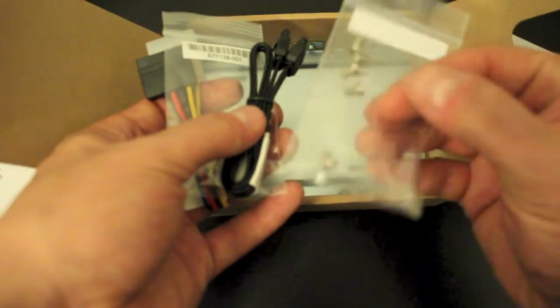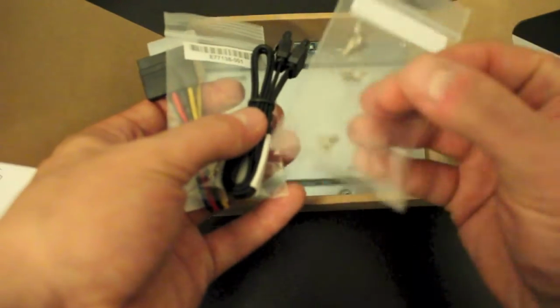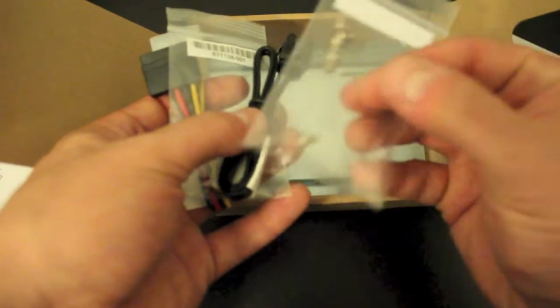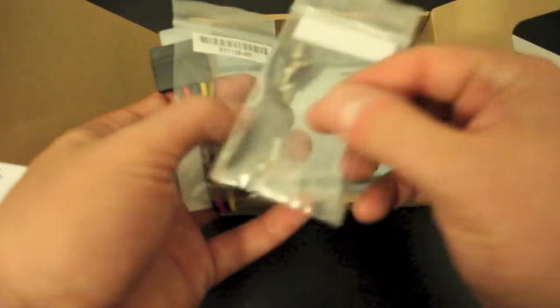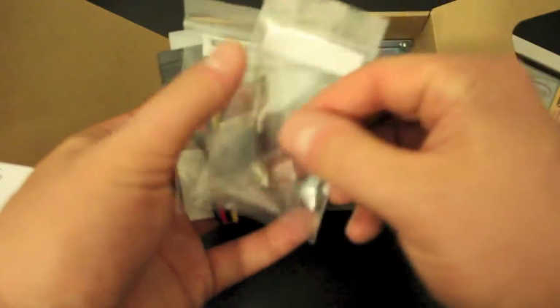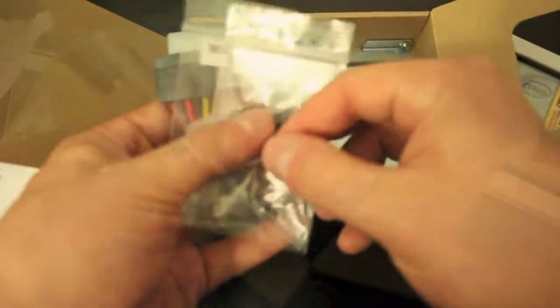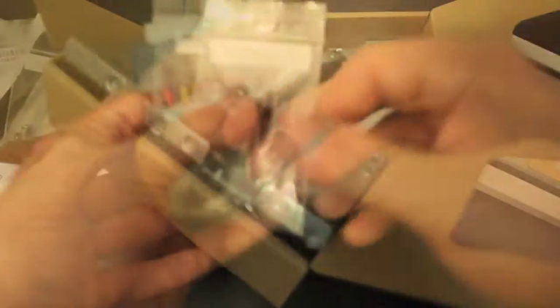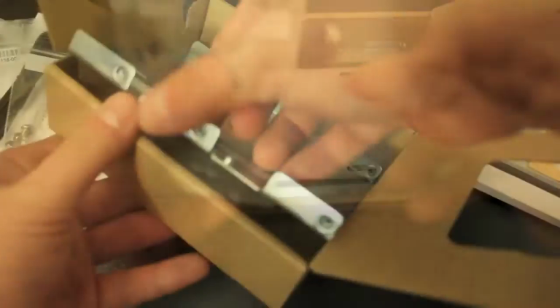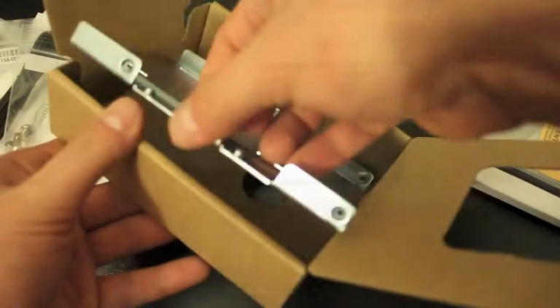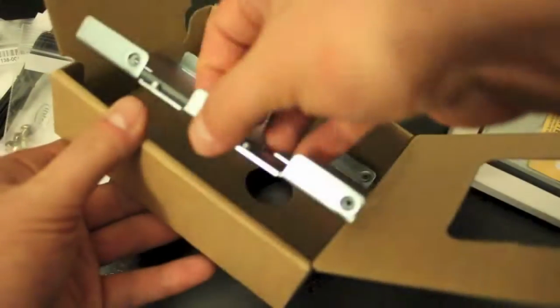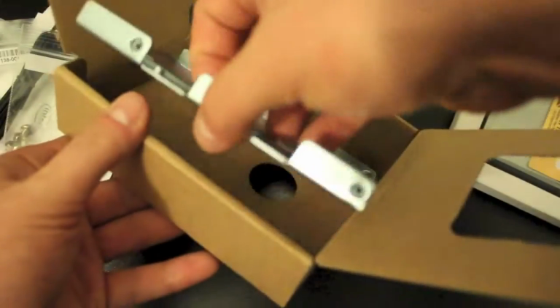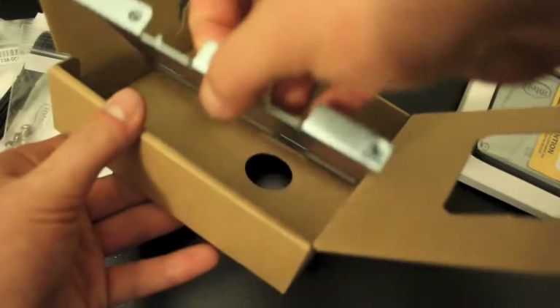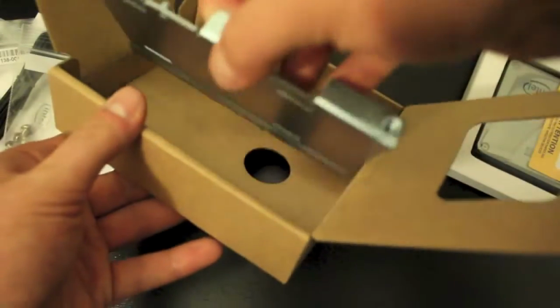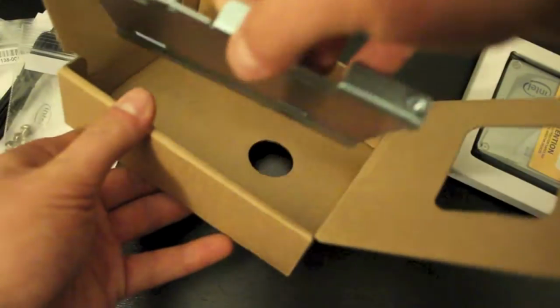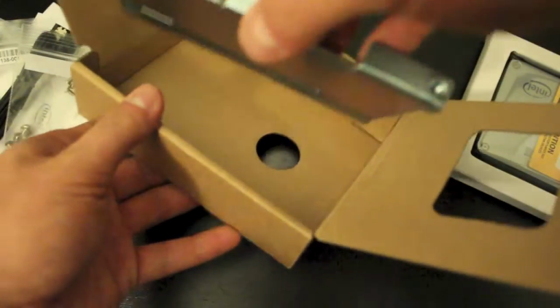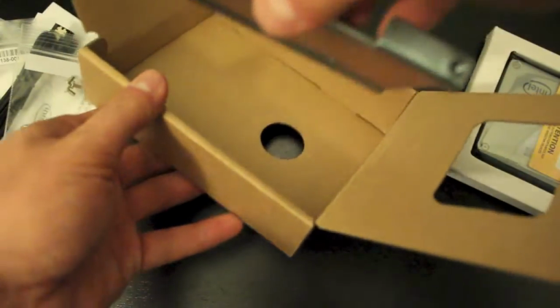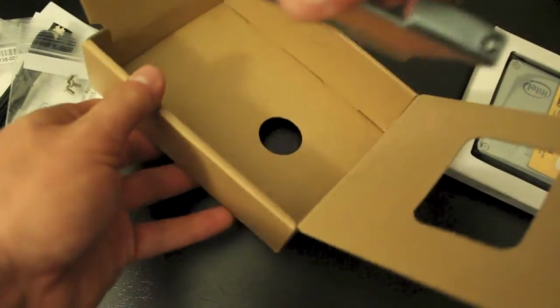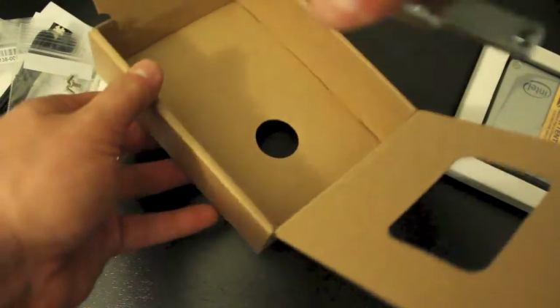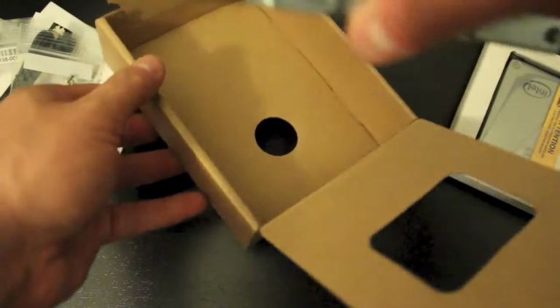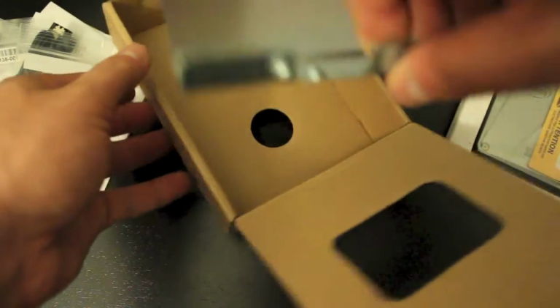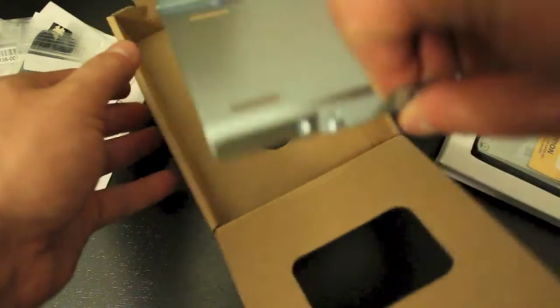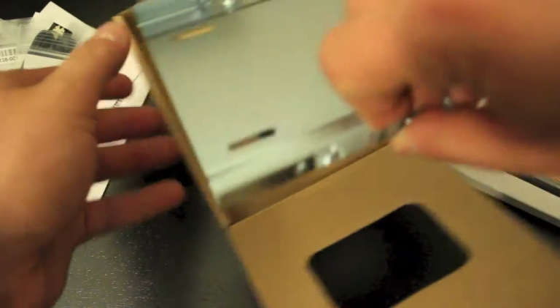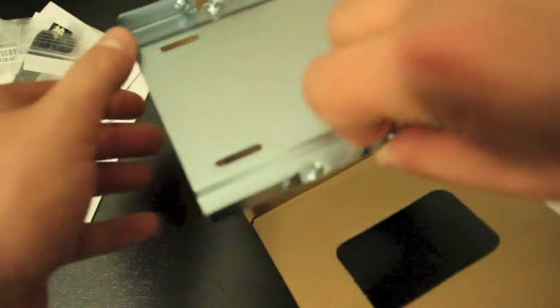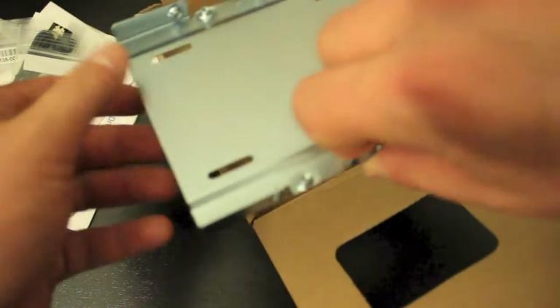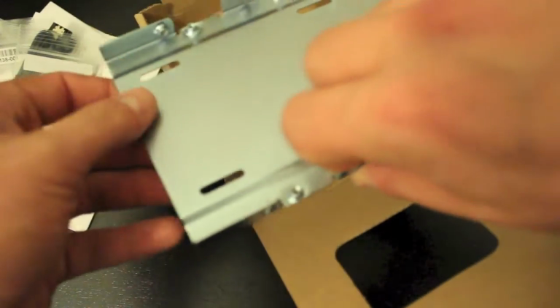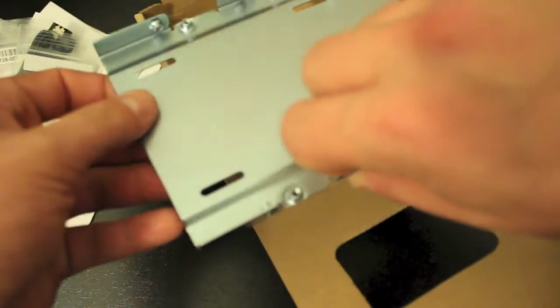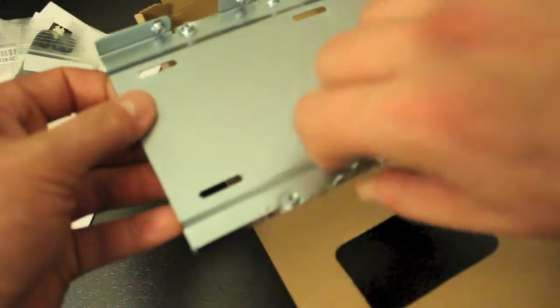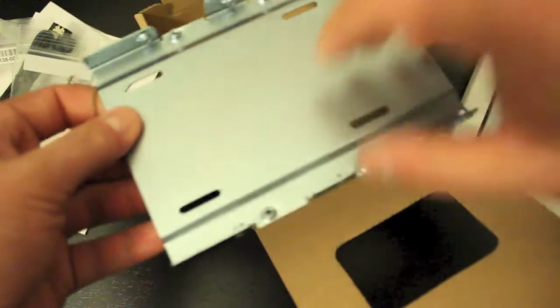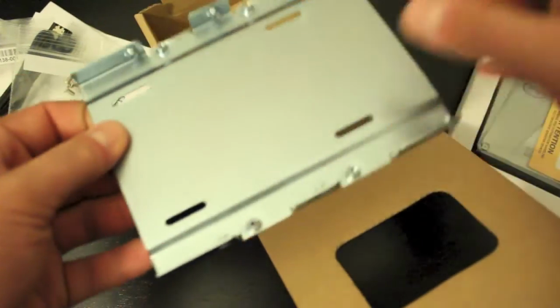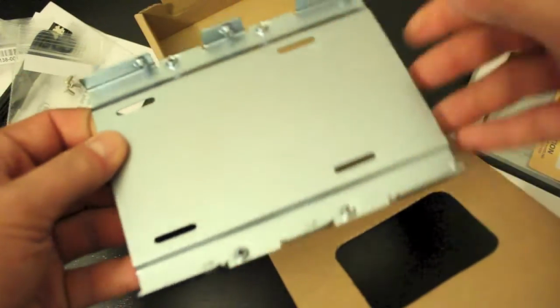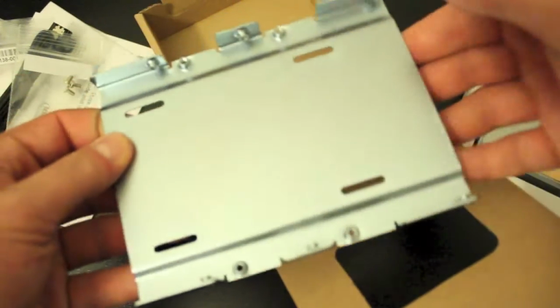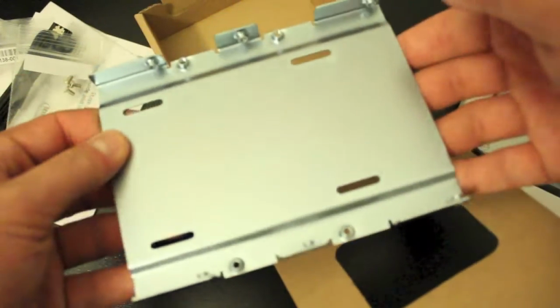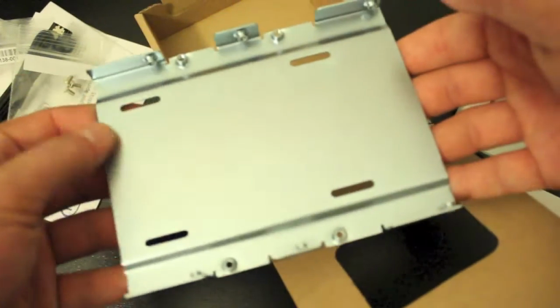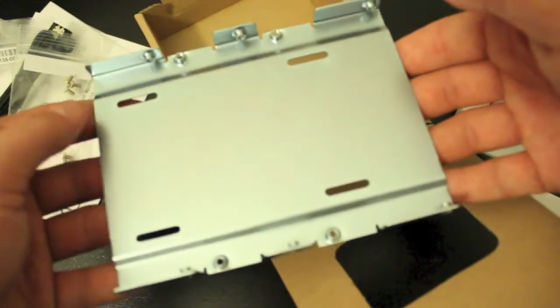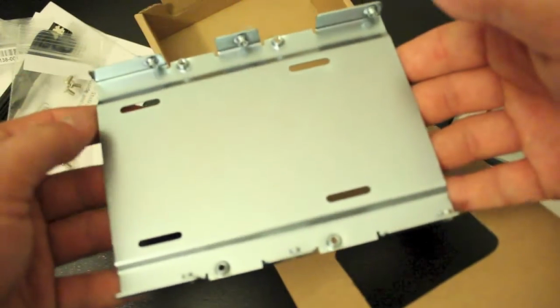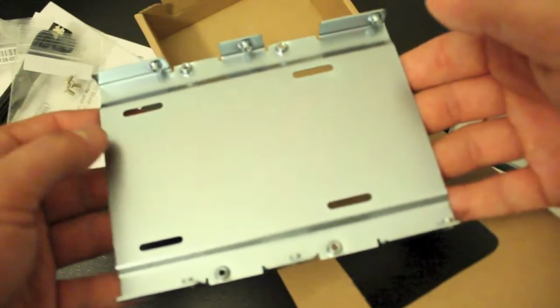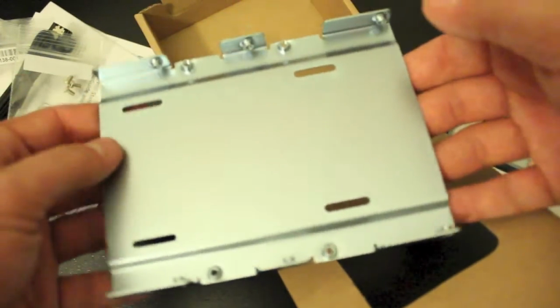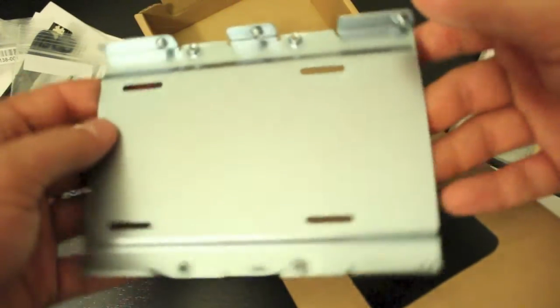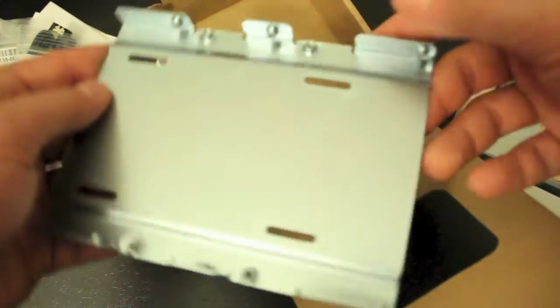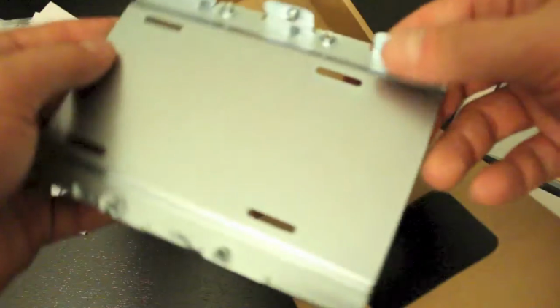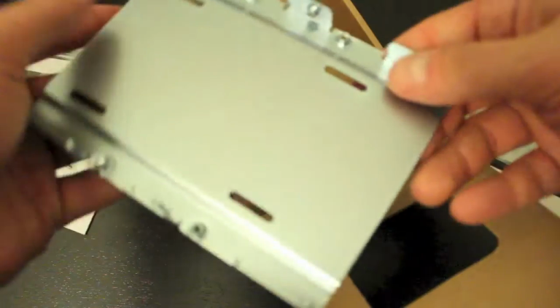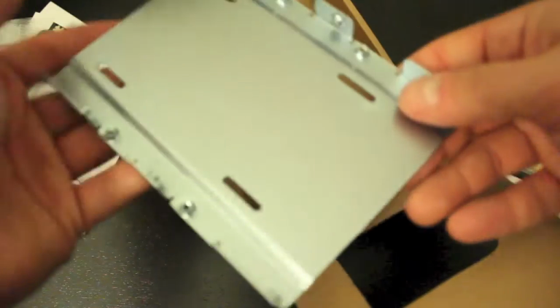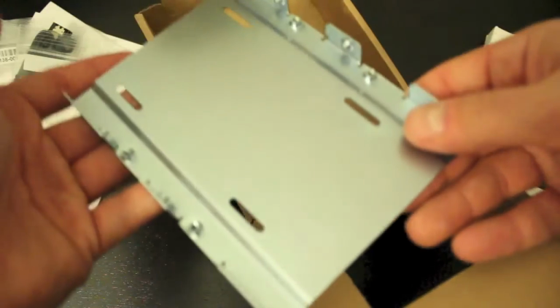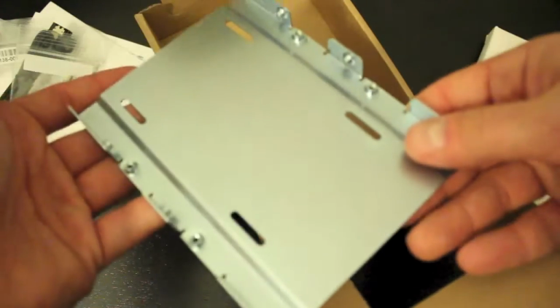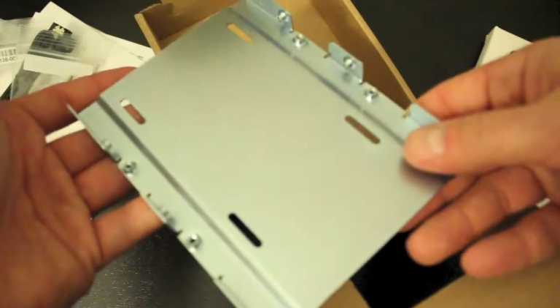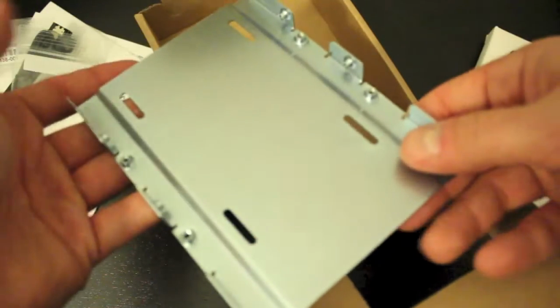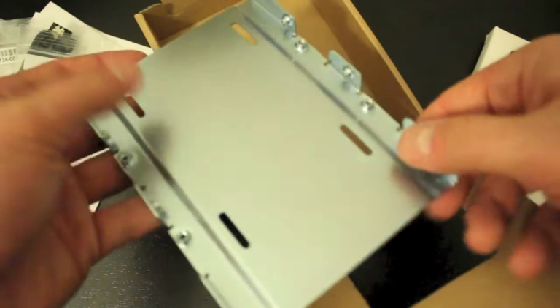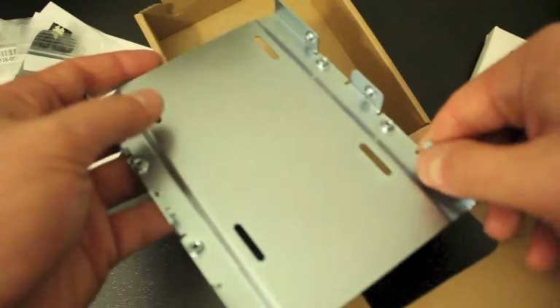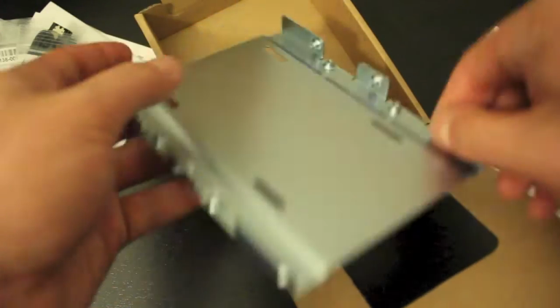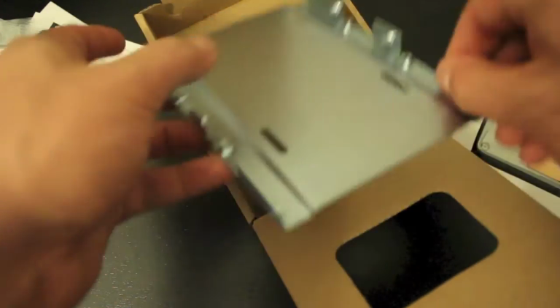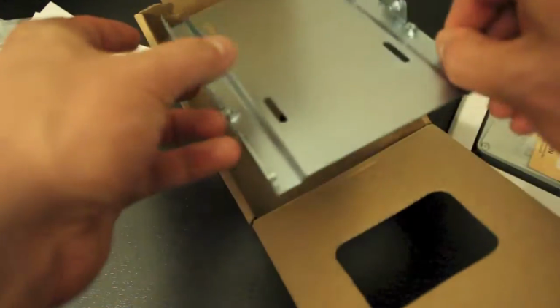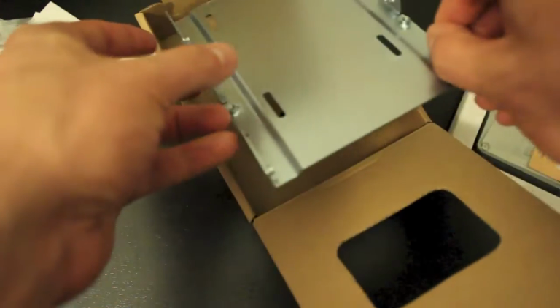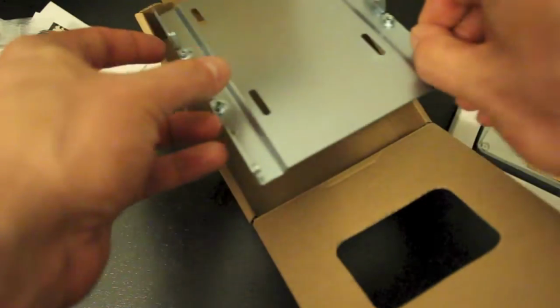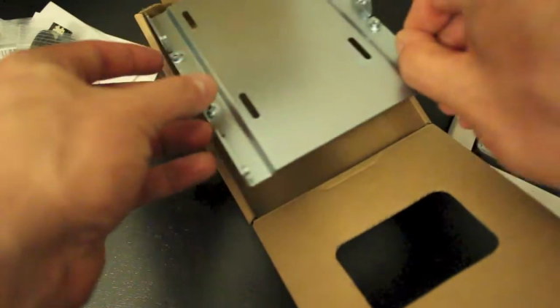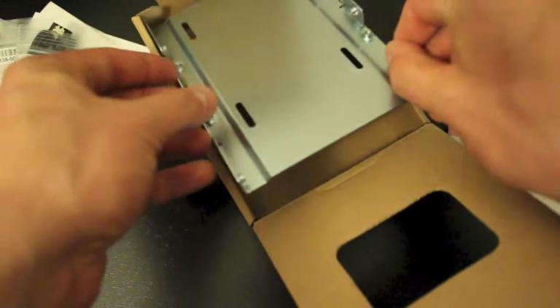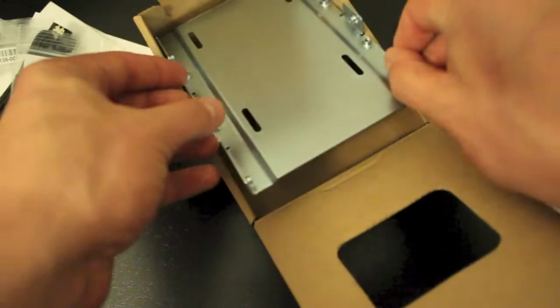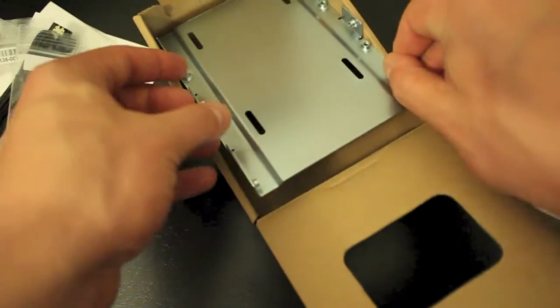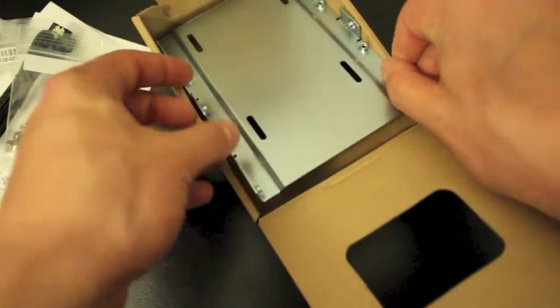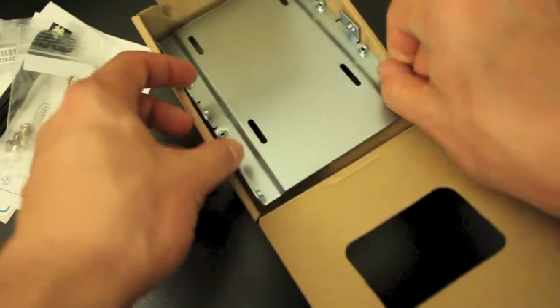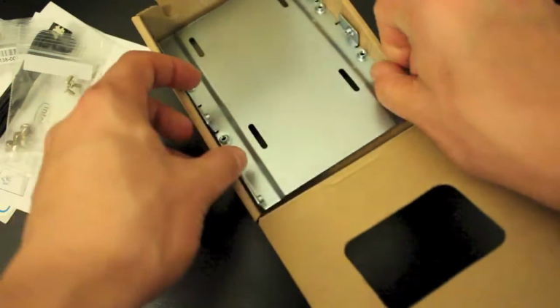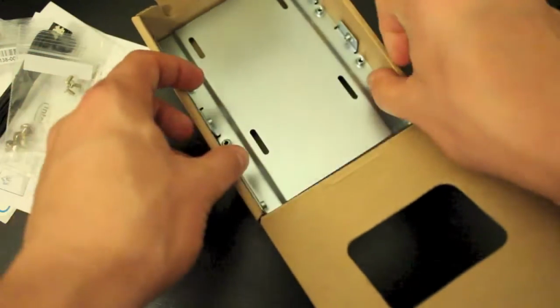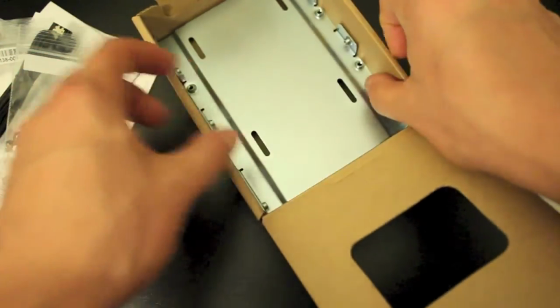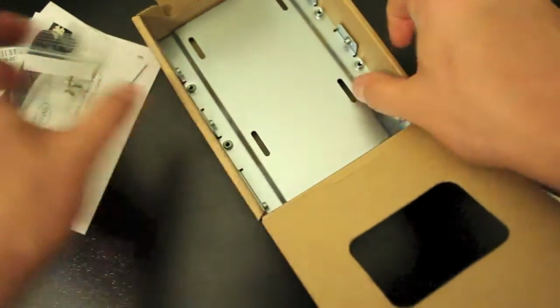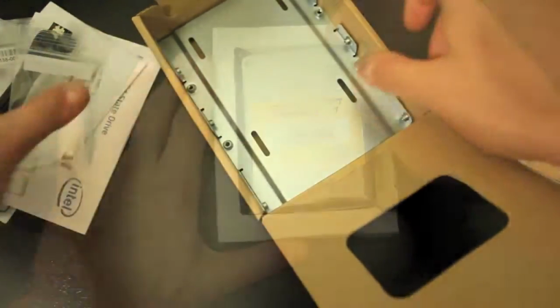This hardware is to go with your 3.5 inch adapter bracket, which is for a desktop, so I won't be using that with this.